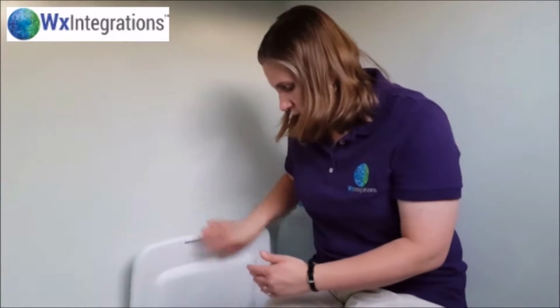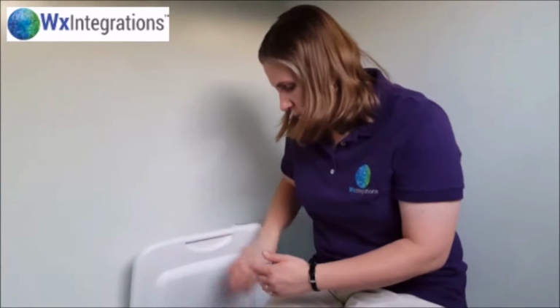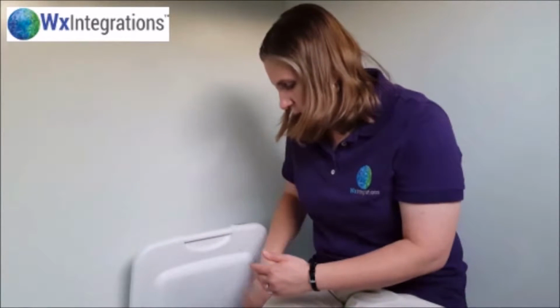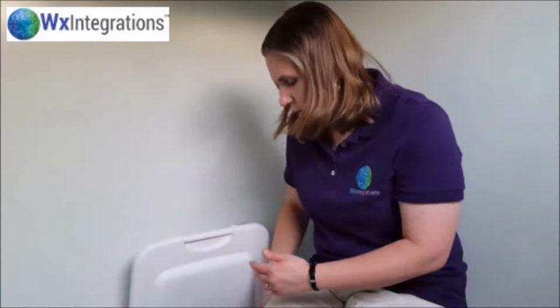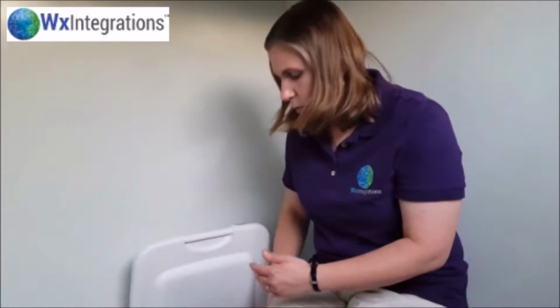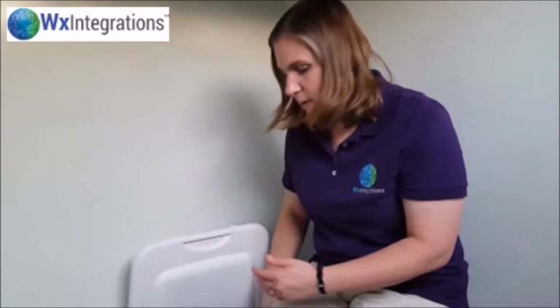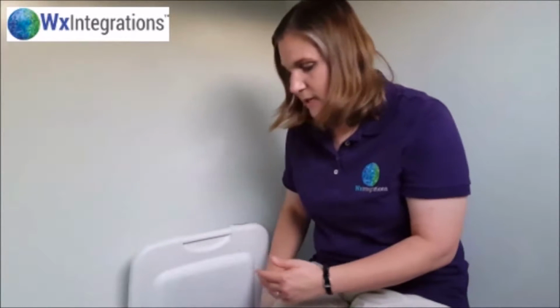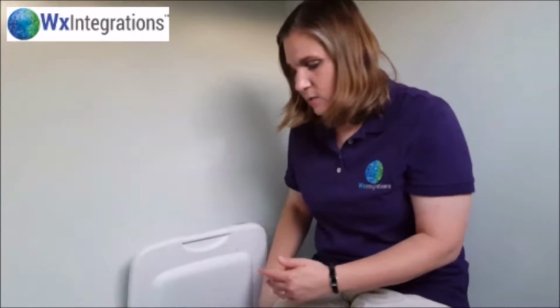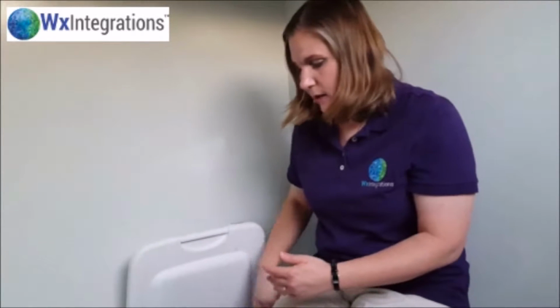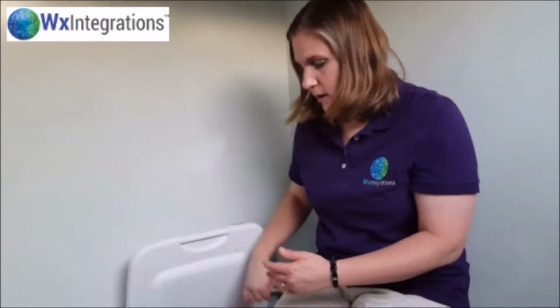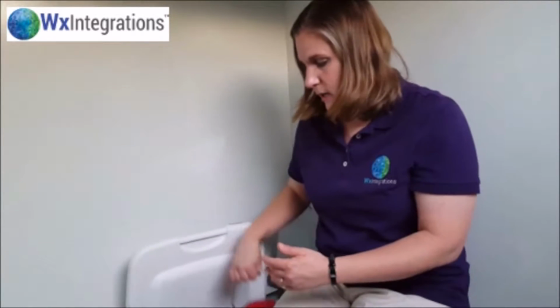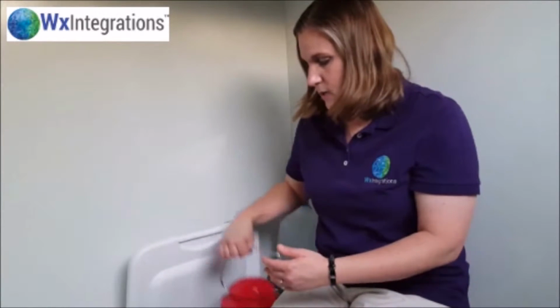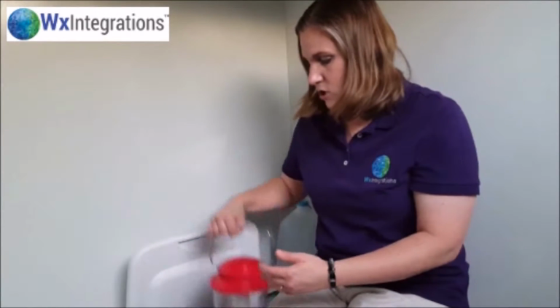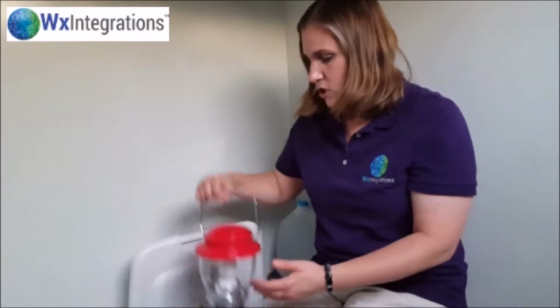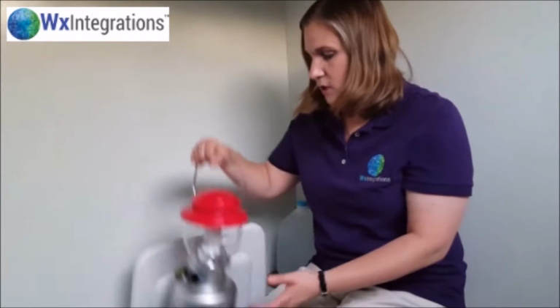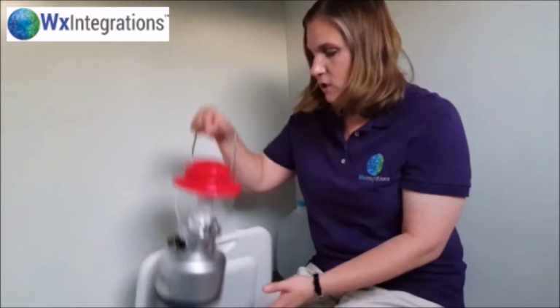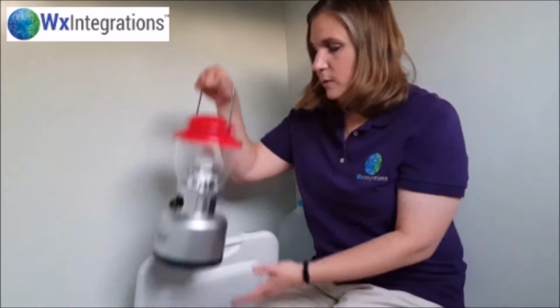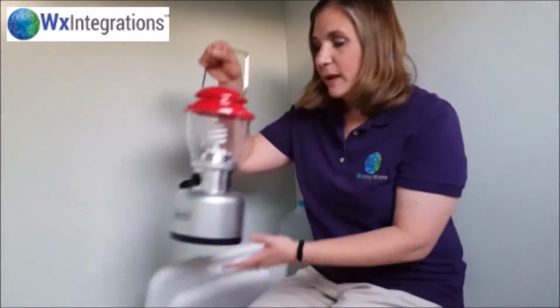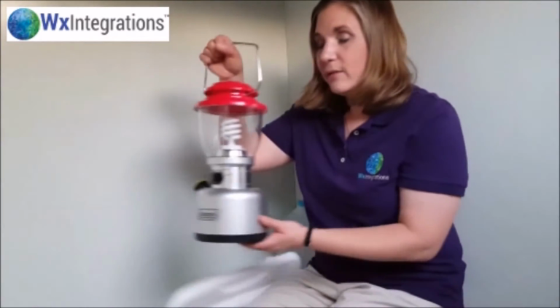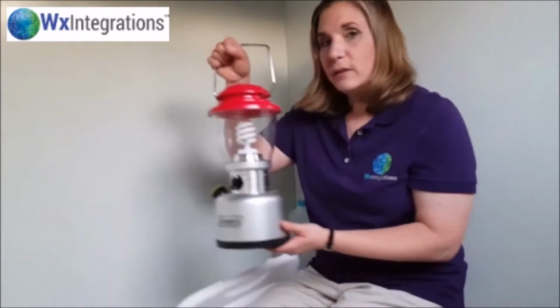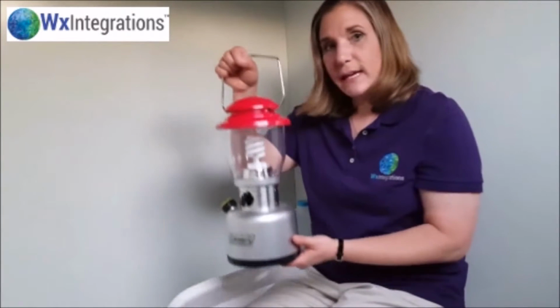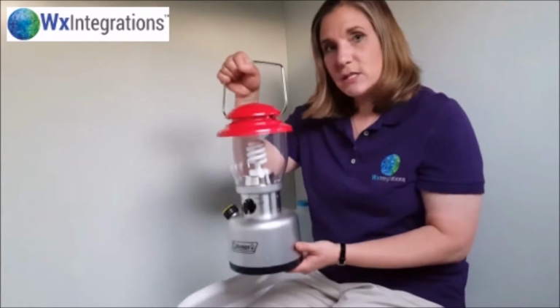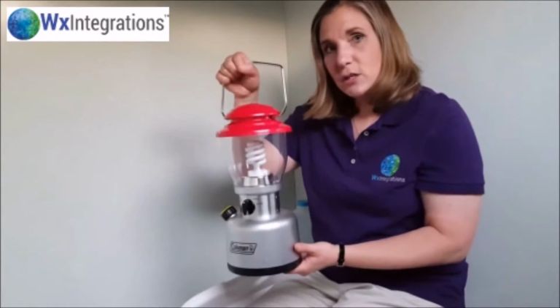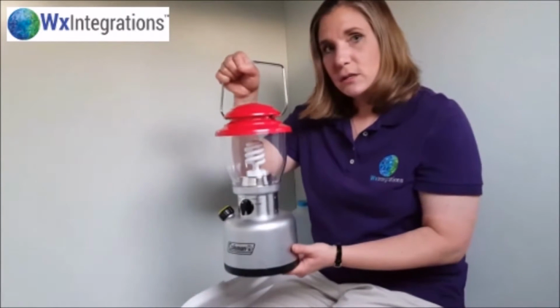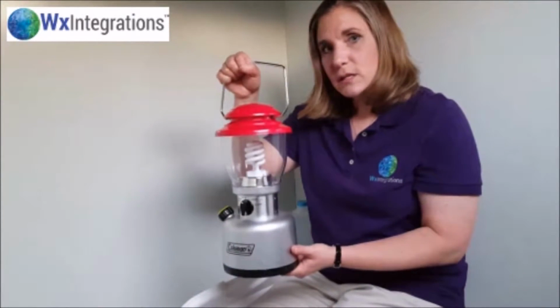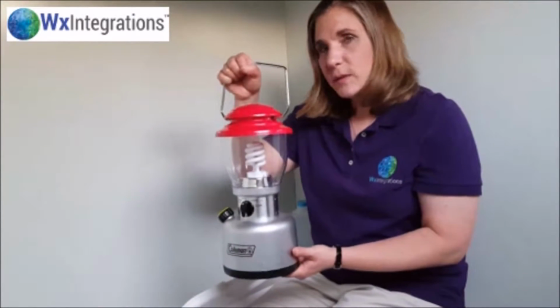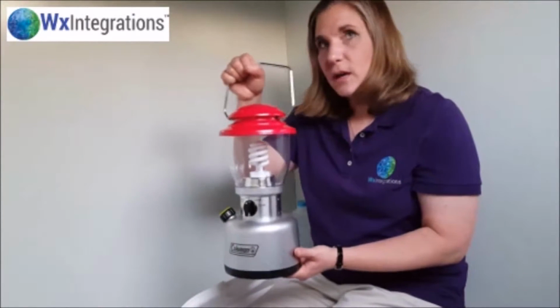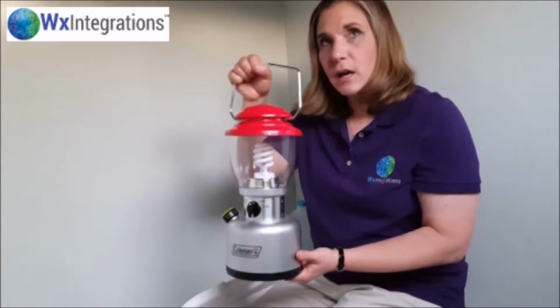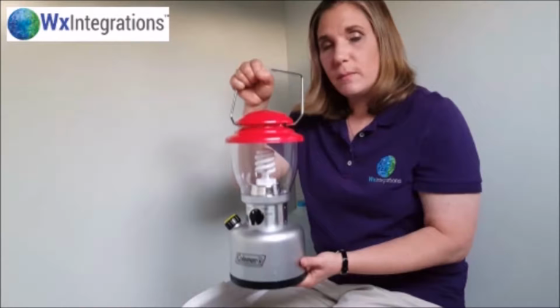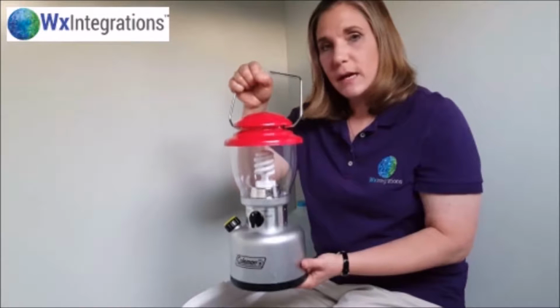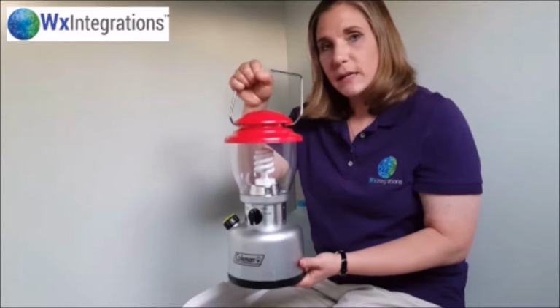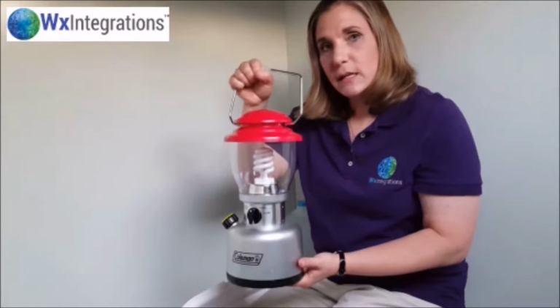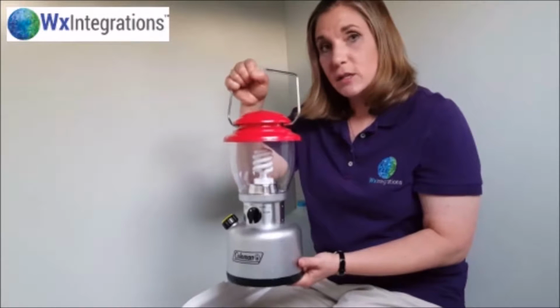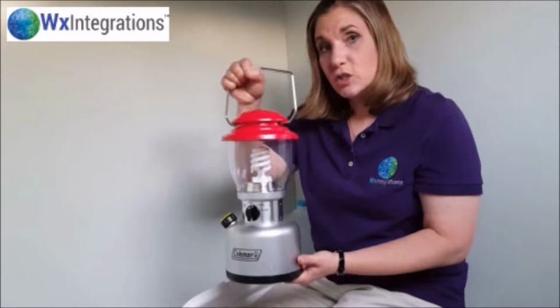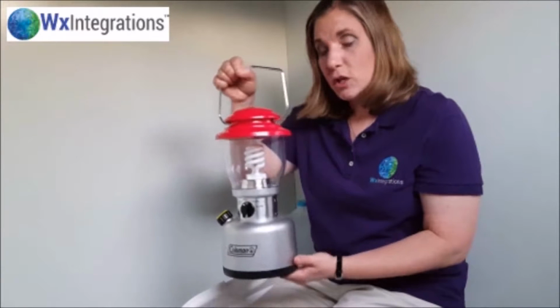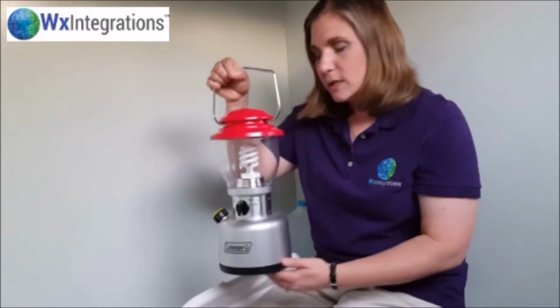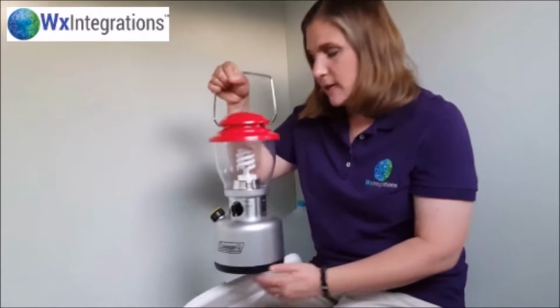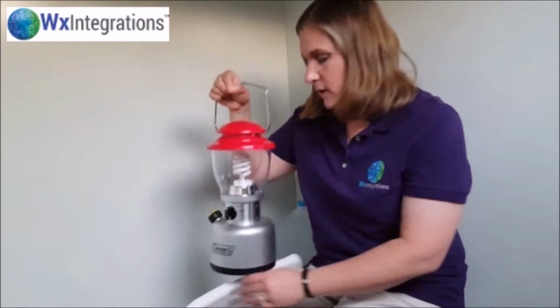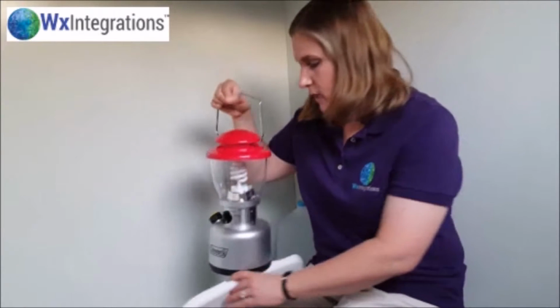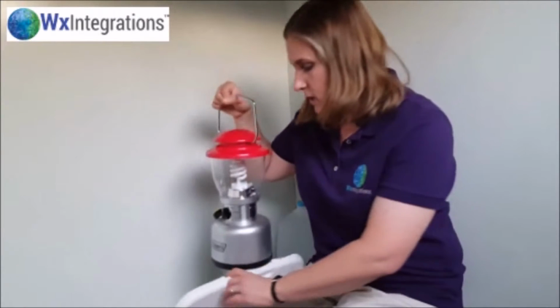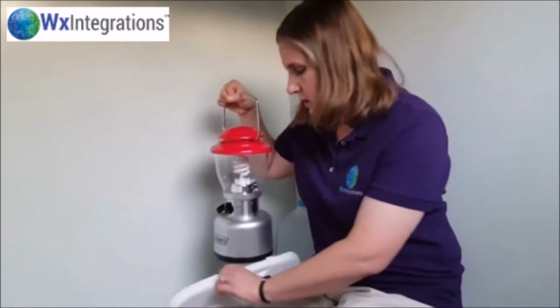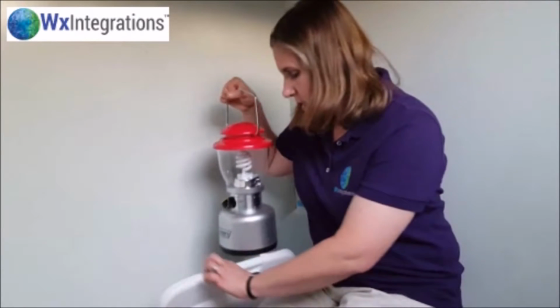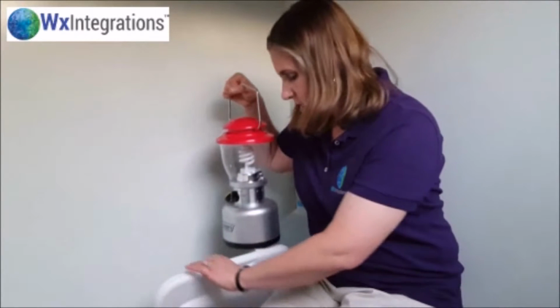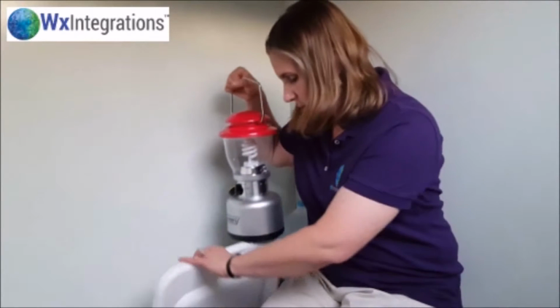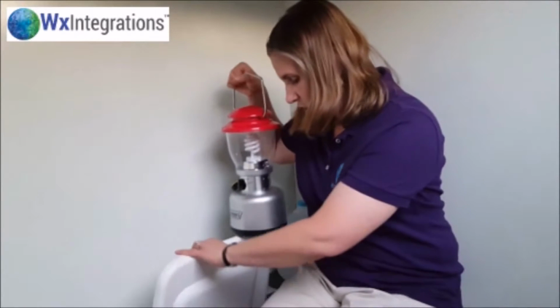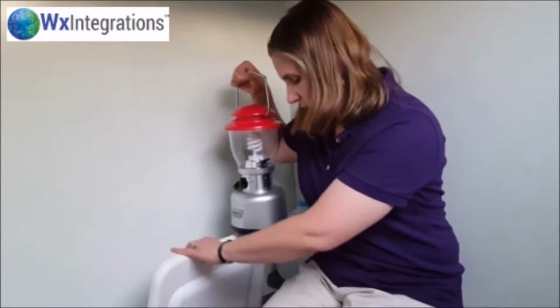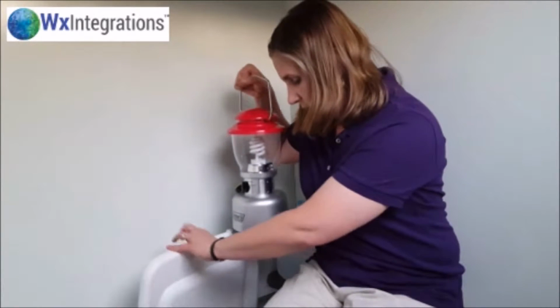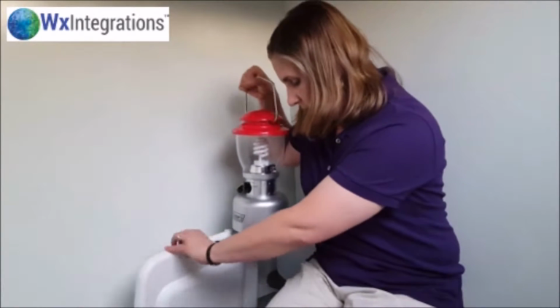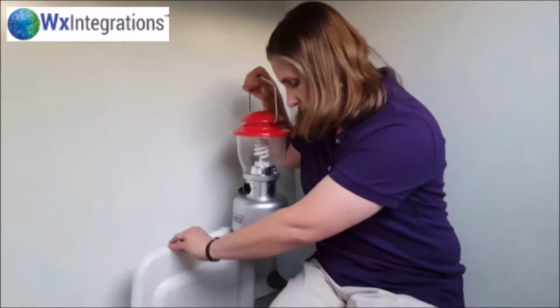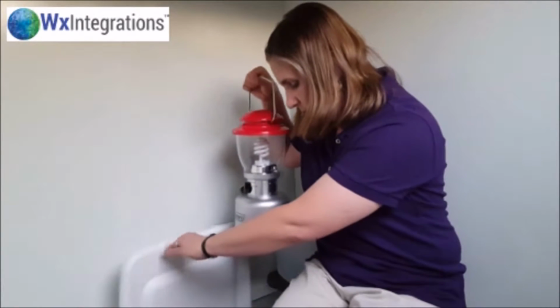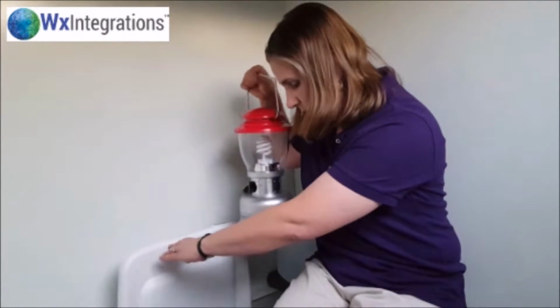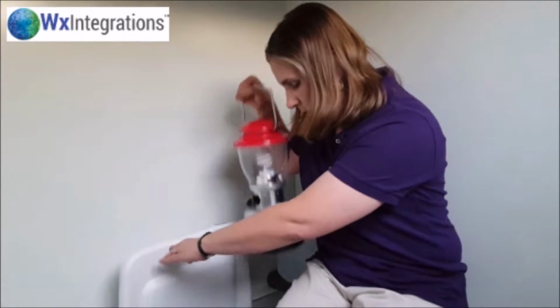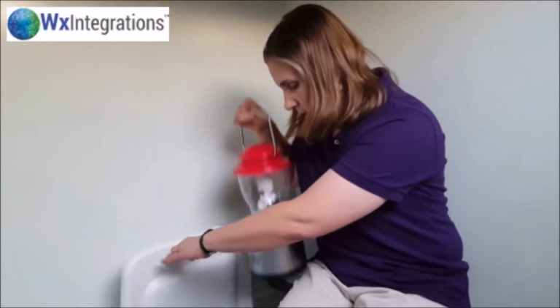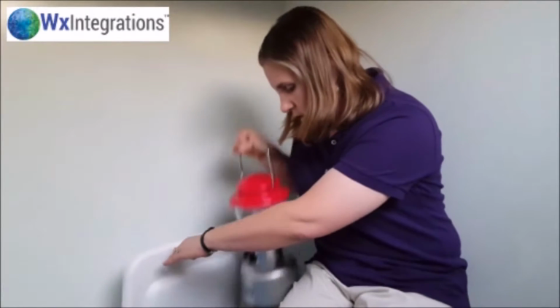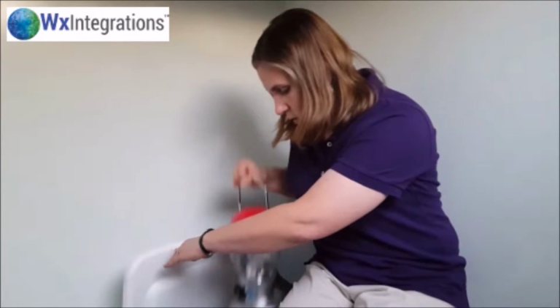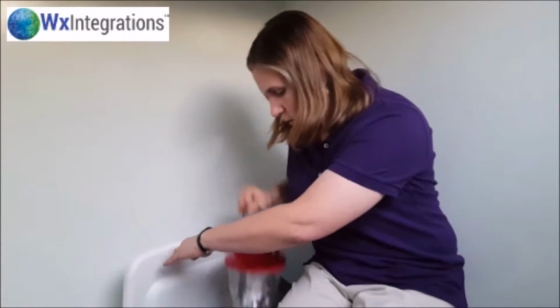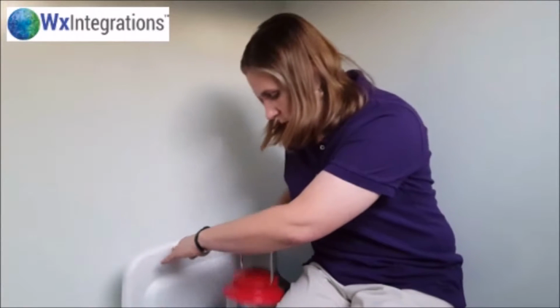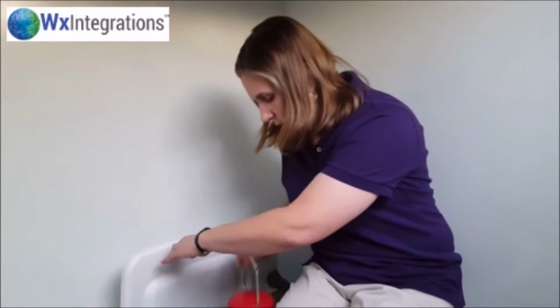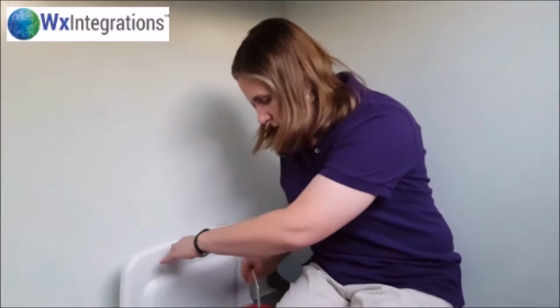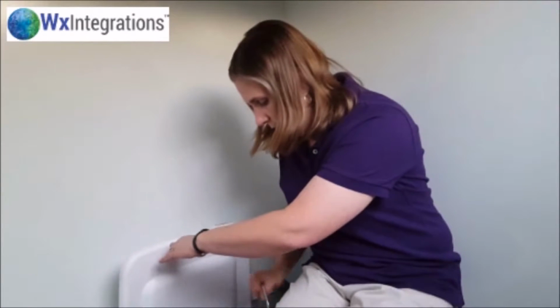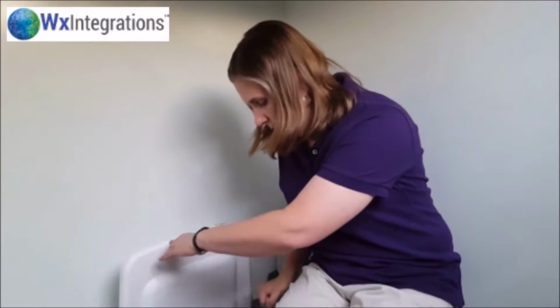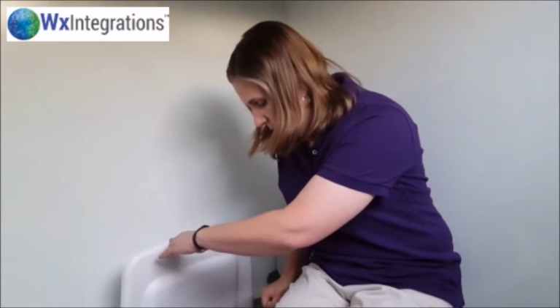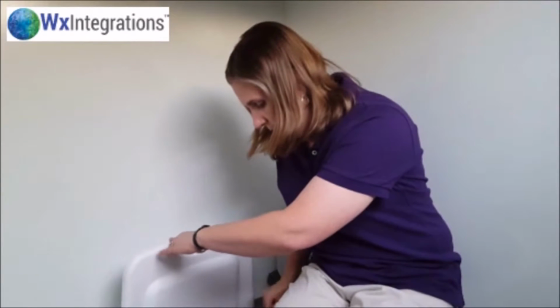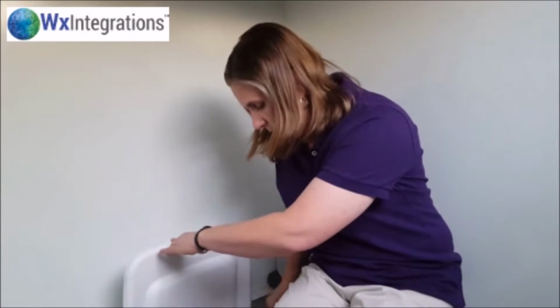We also have a lantern, and this is probably more because we are in a shelter, but we have a lantern because we thought it might get a little dark down here, especially at night. So we wanted to have that.